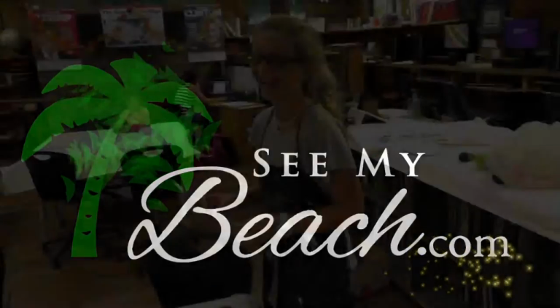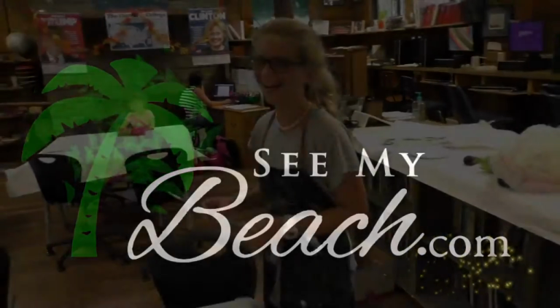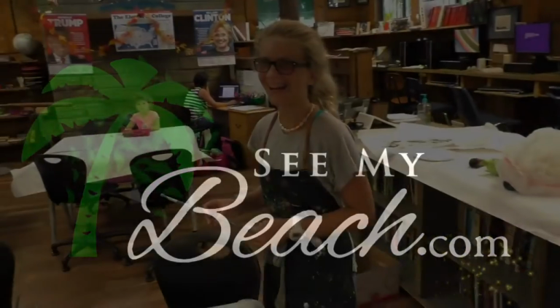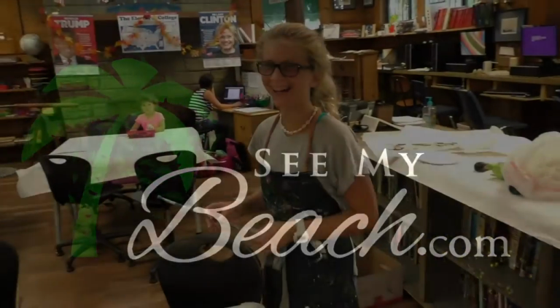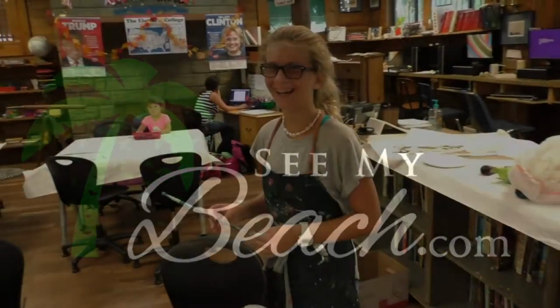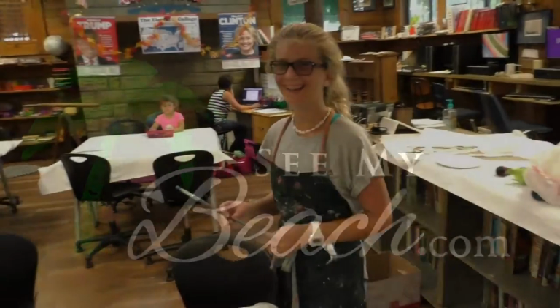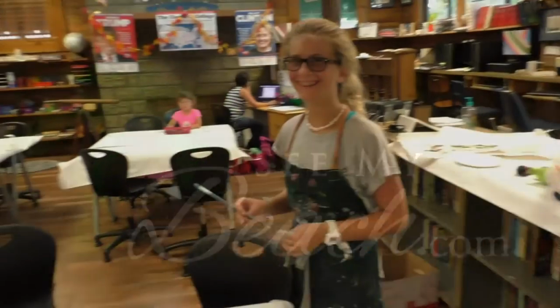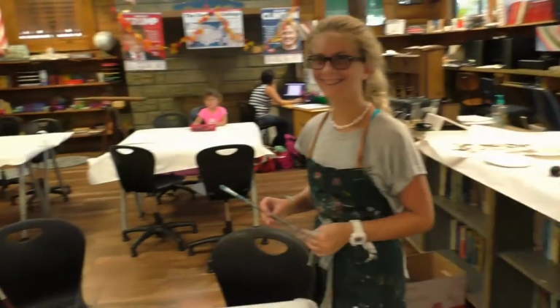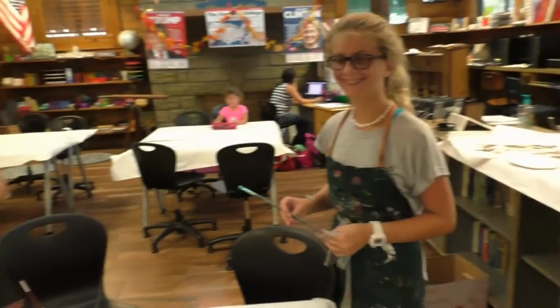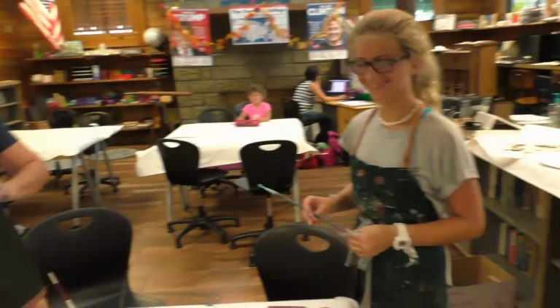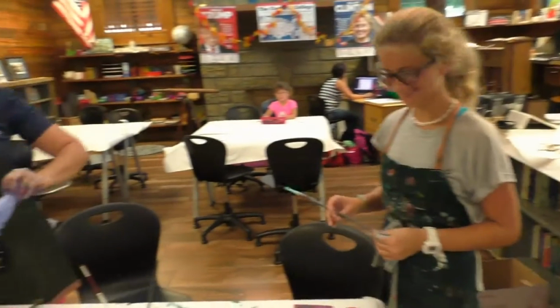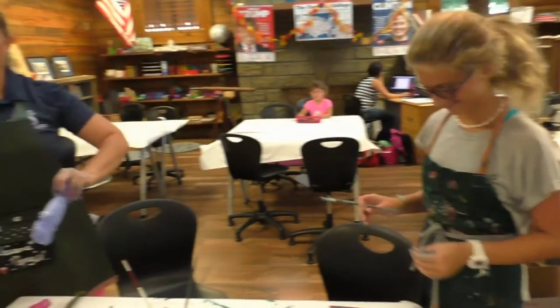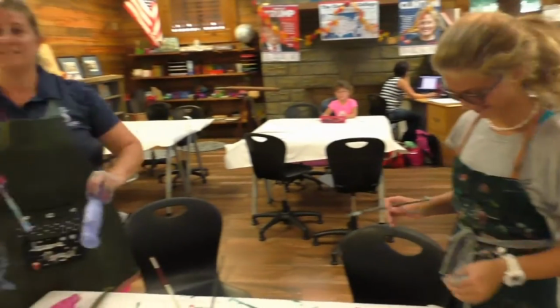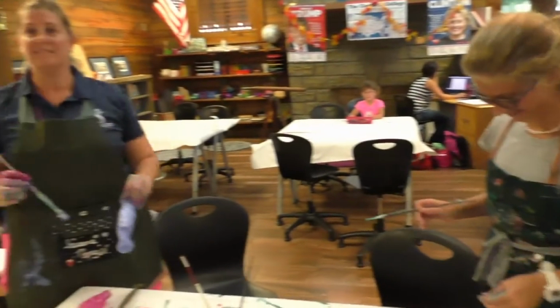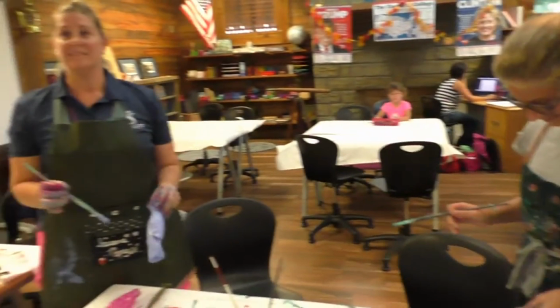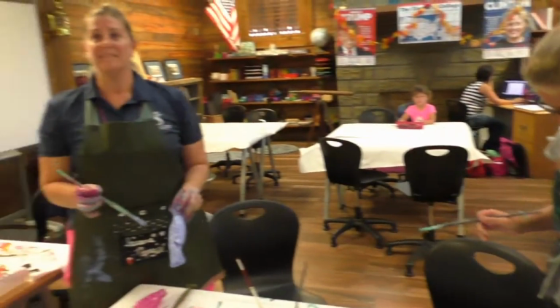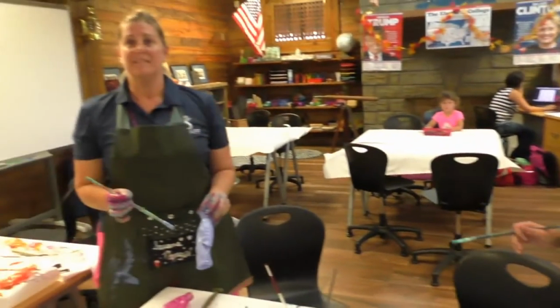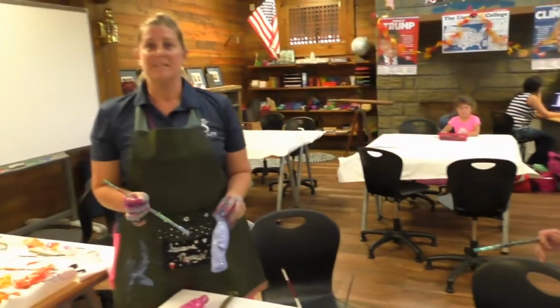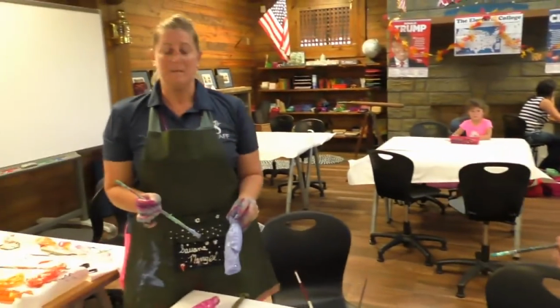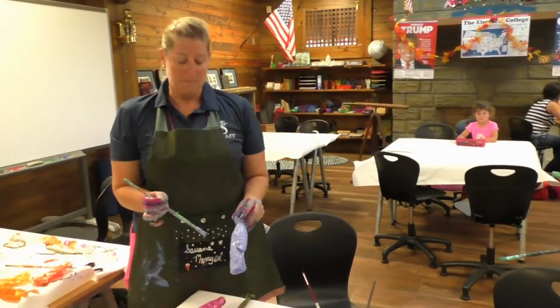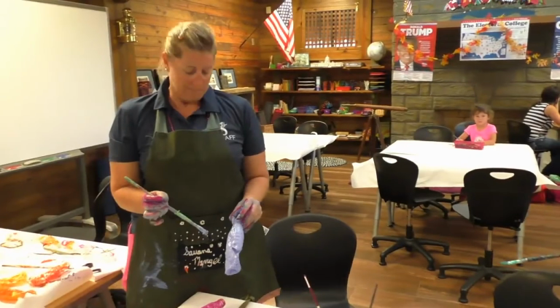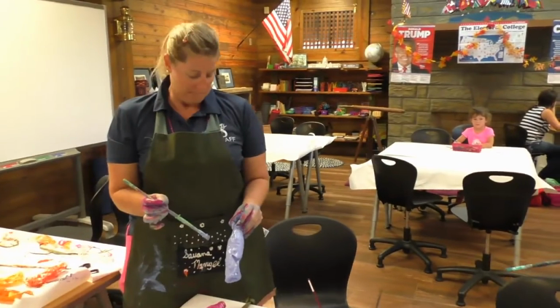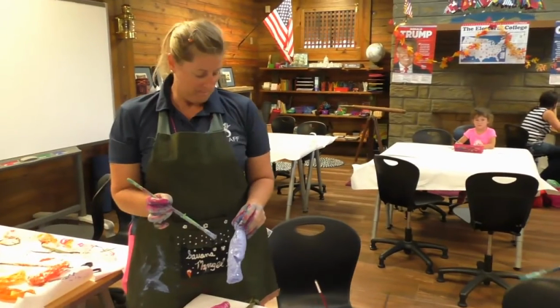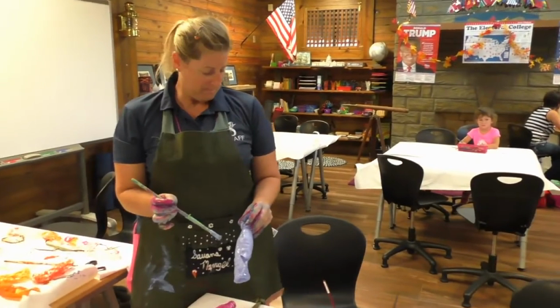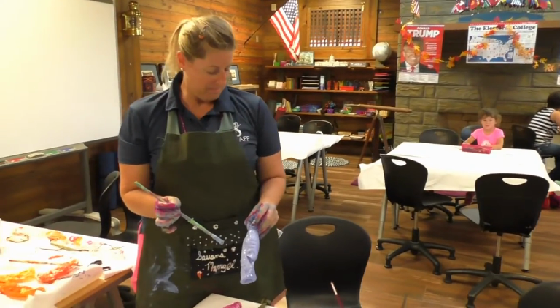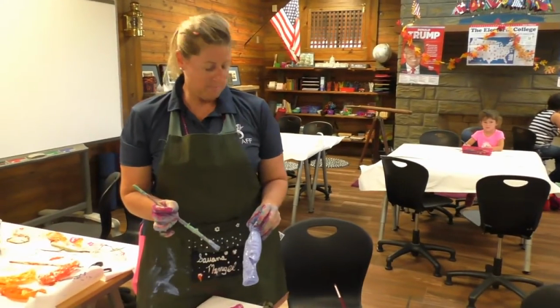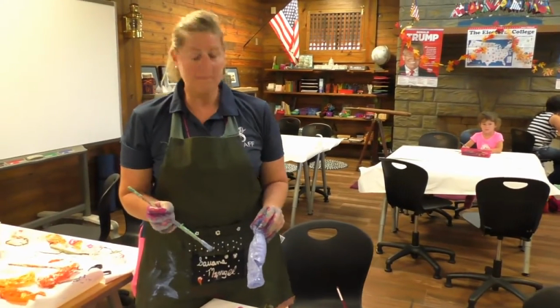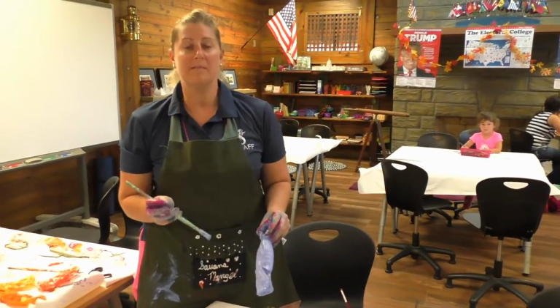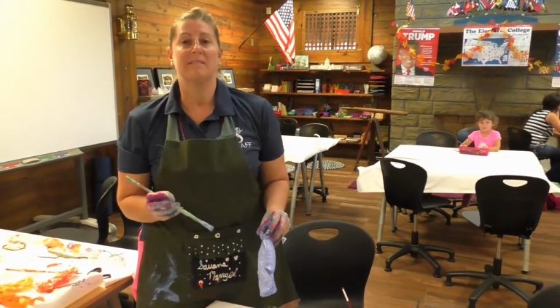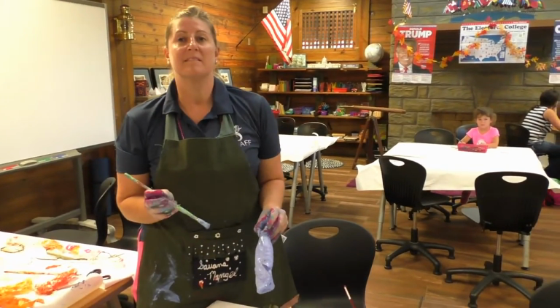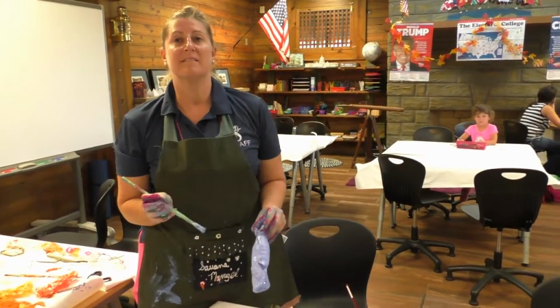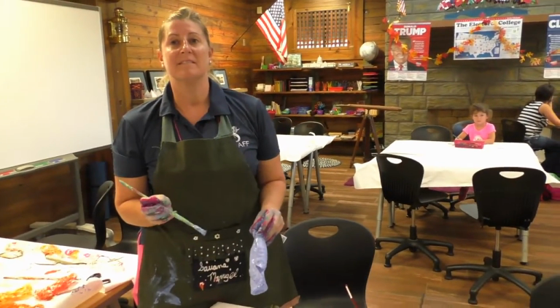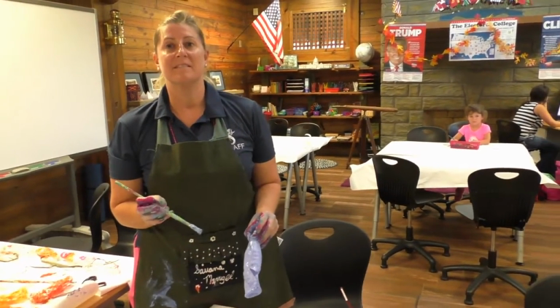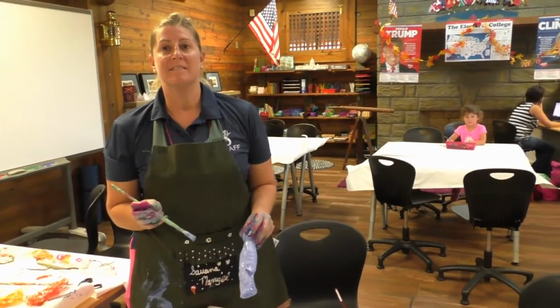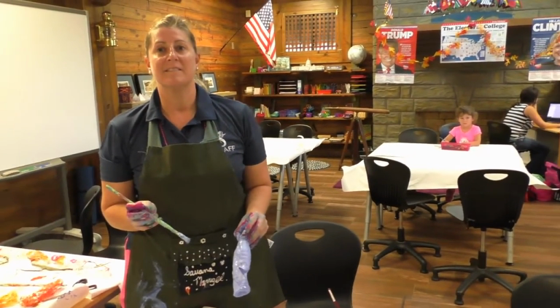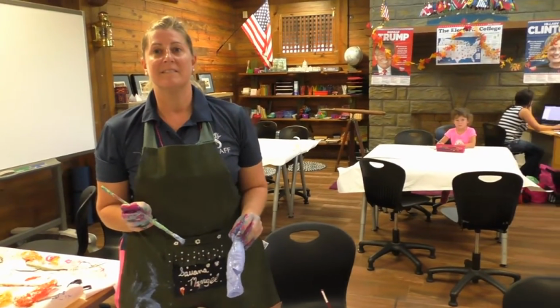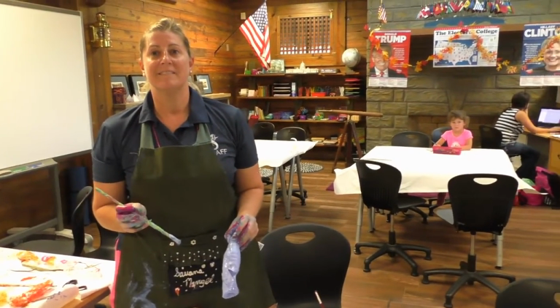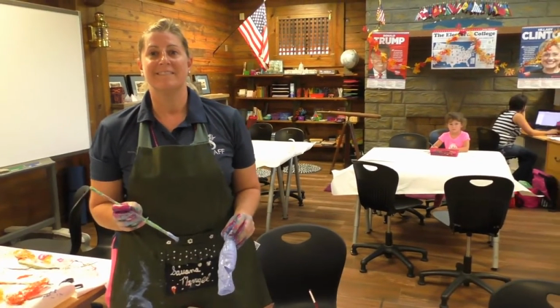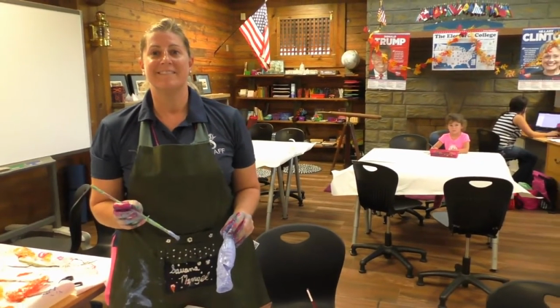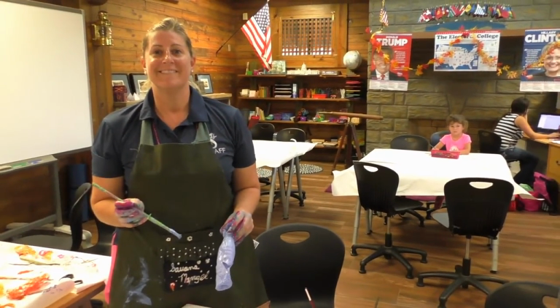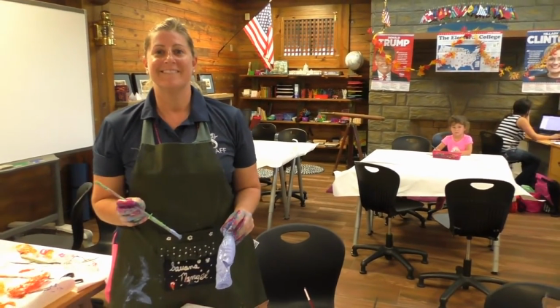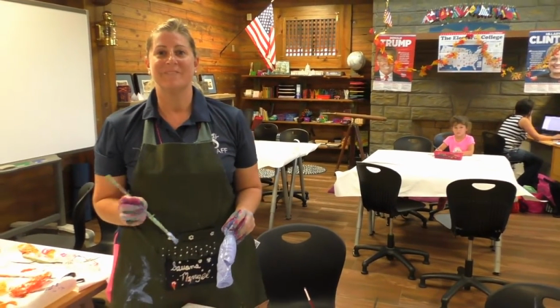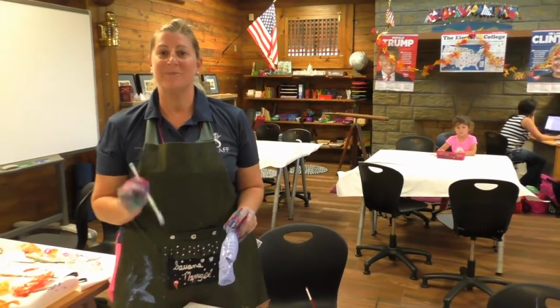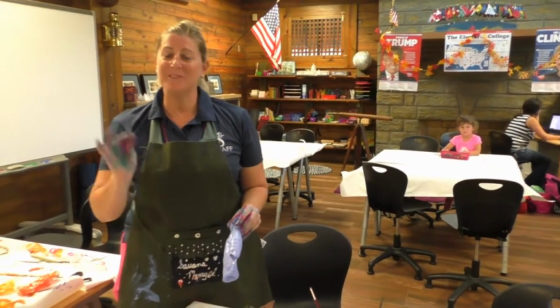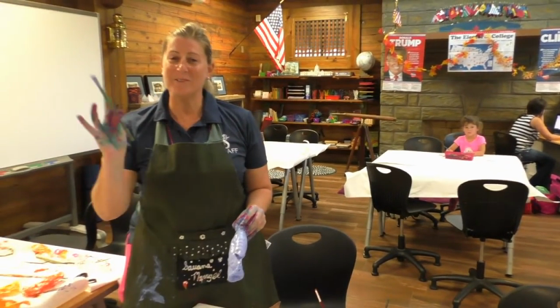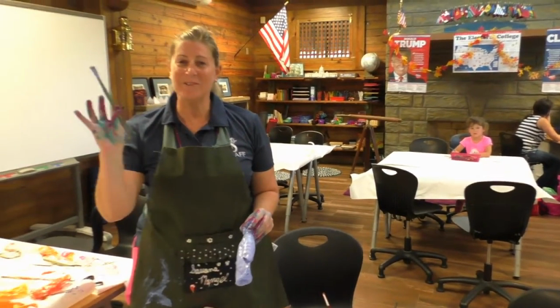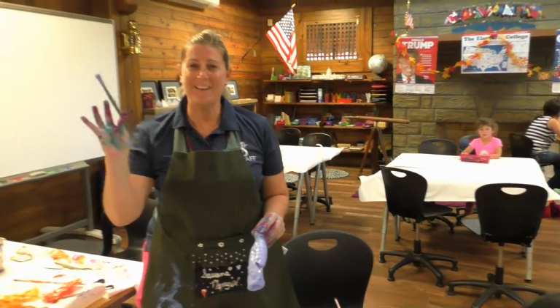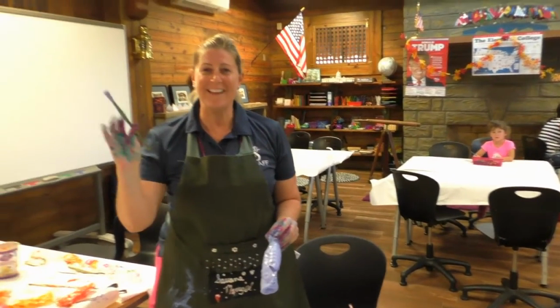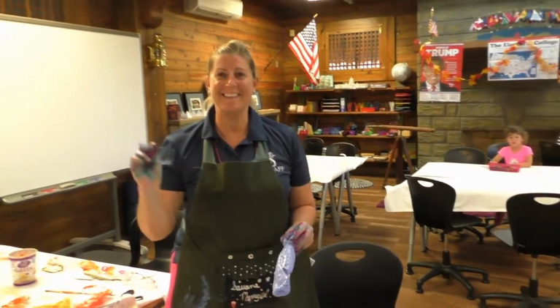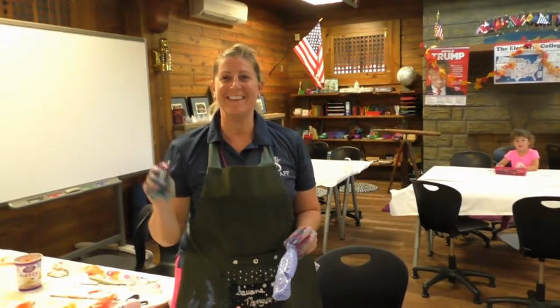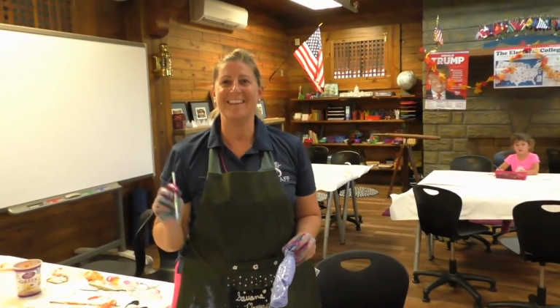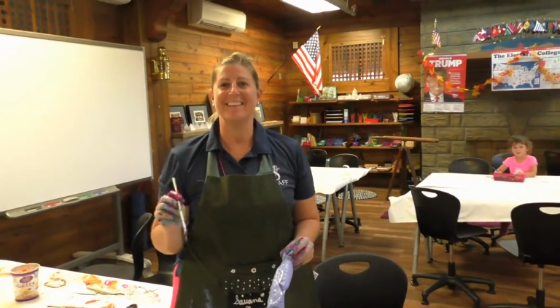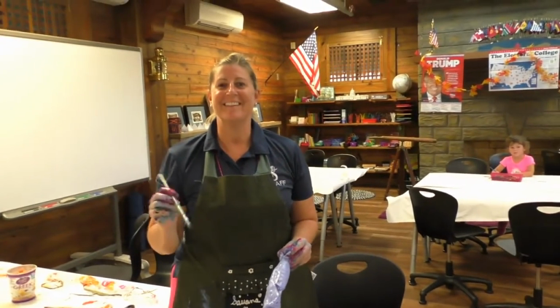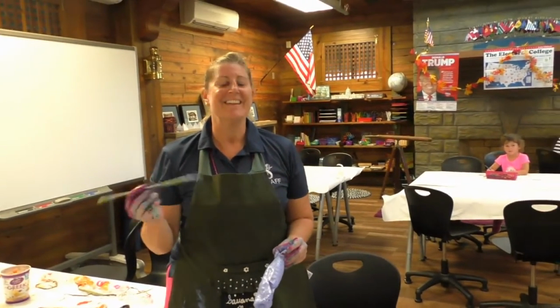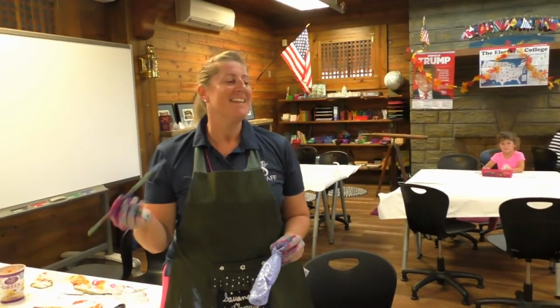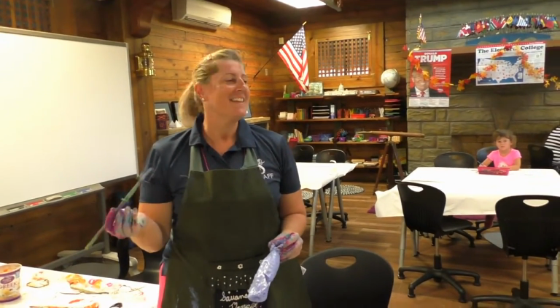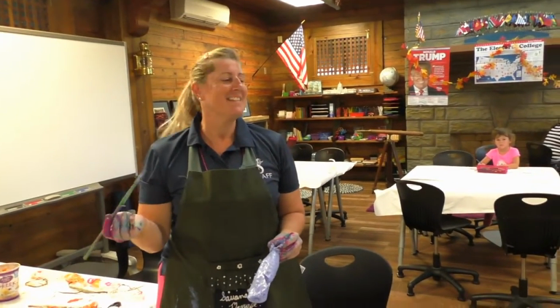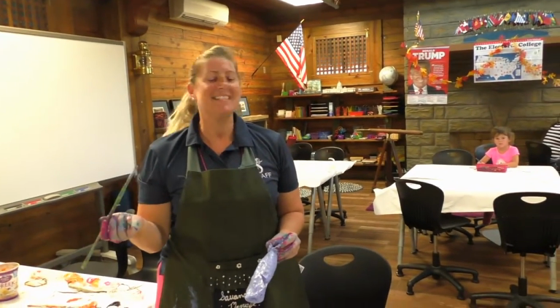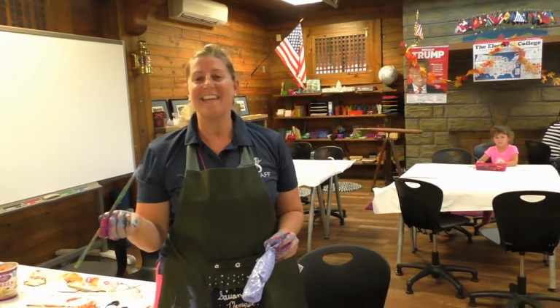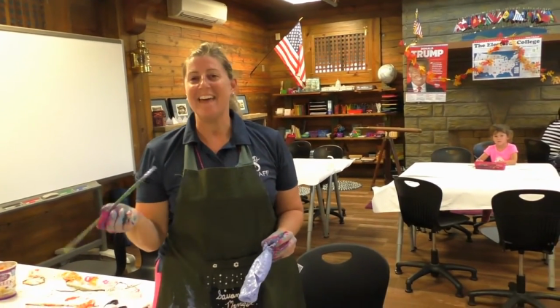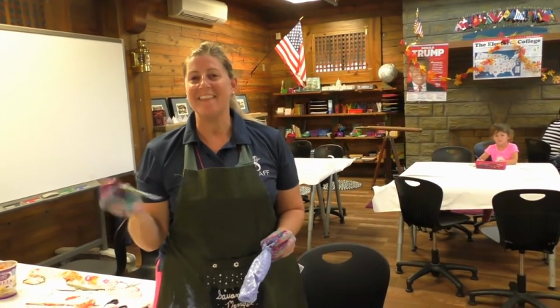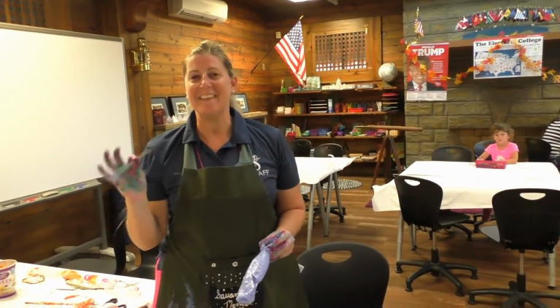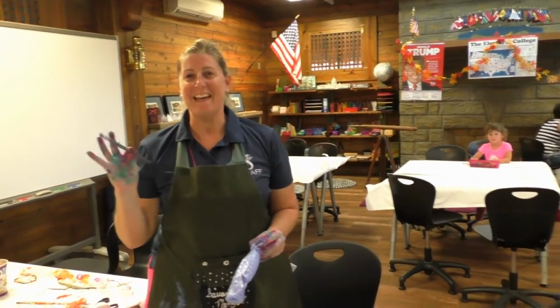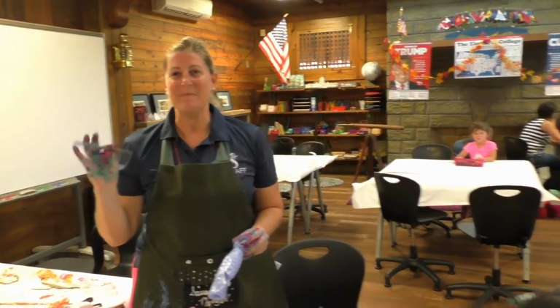Hey guys, it's Rick with helpinlitter.org. I'm here today at the Treasure Montessori School. How are you guys doing? What's your name, young lady? This is Kathy.